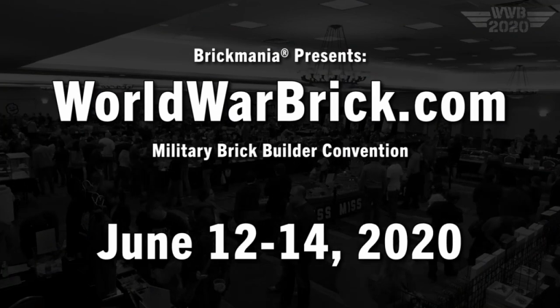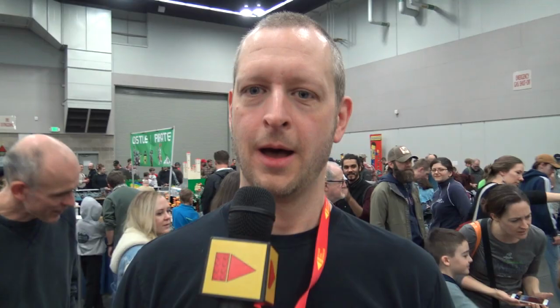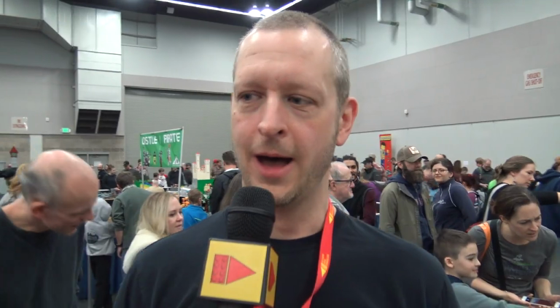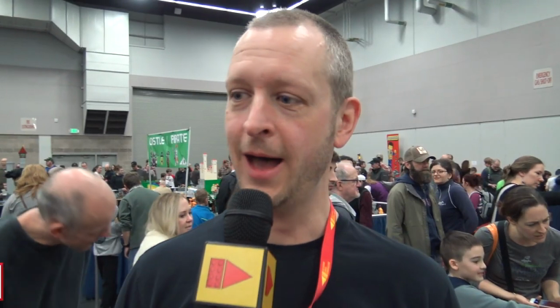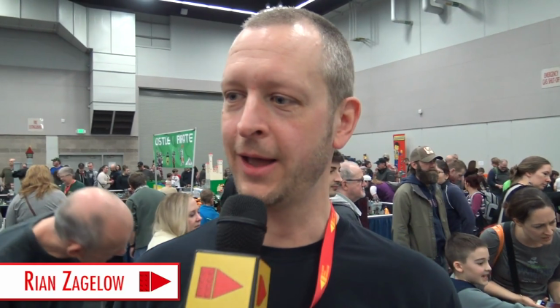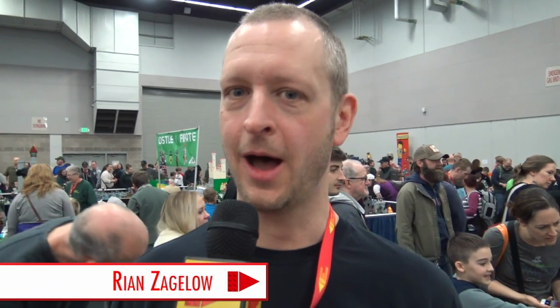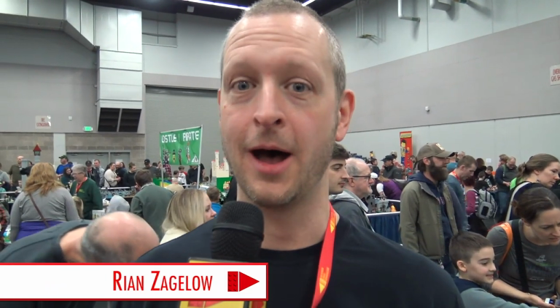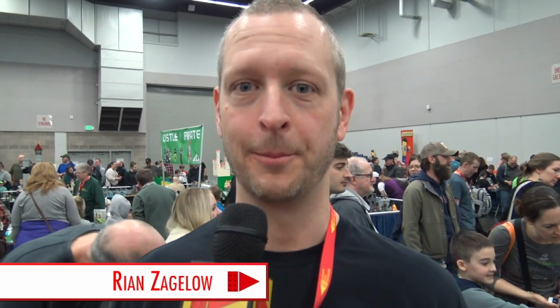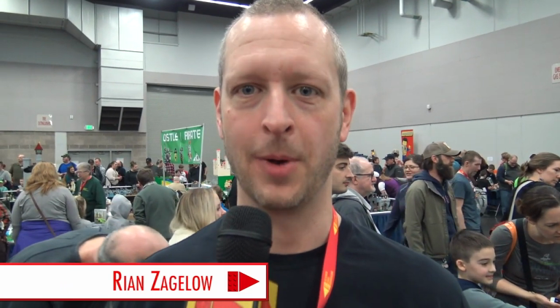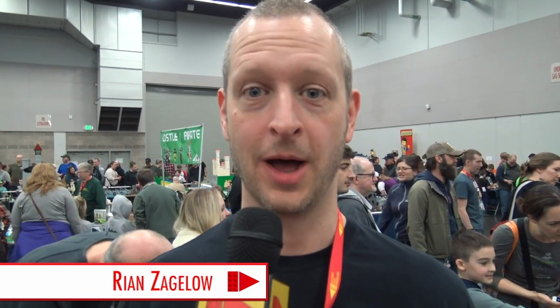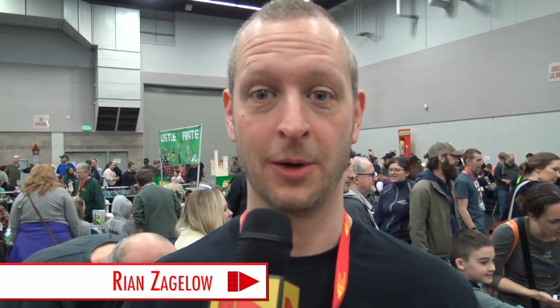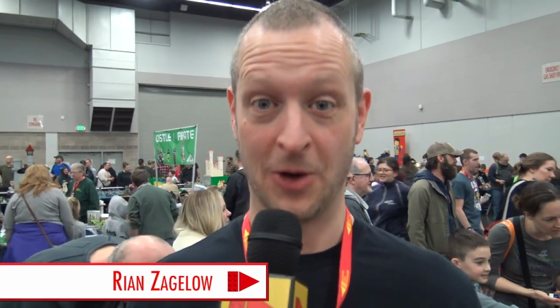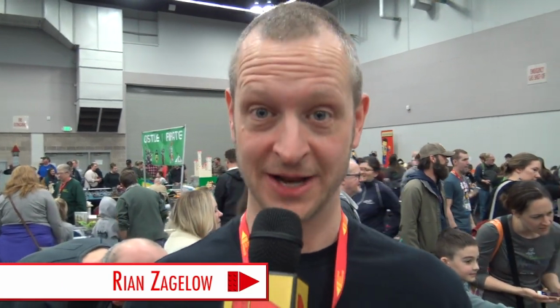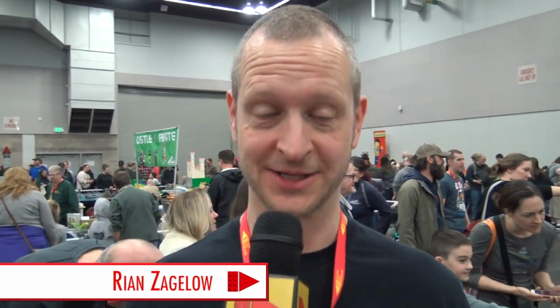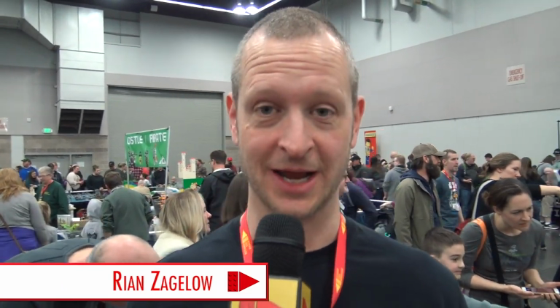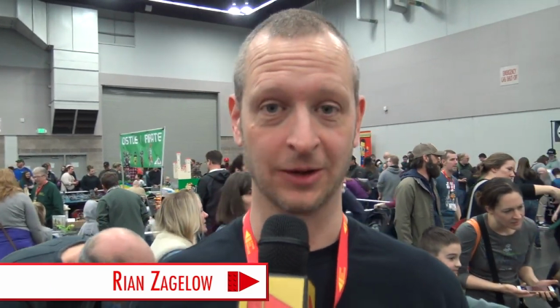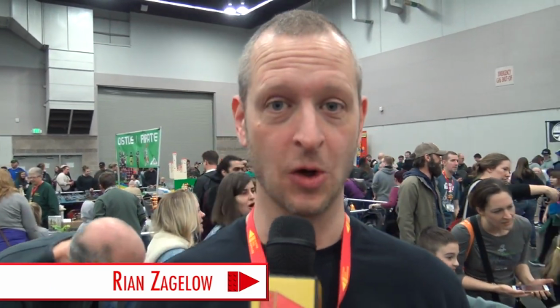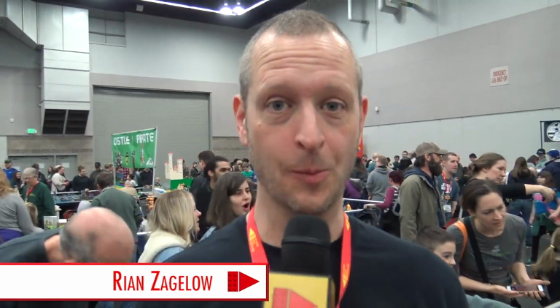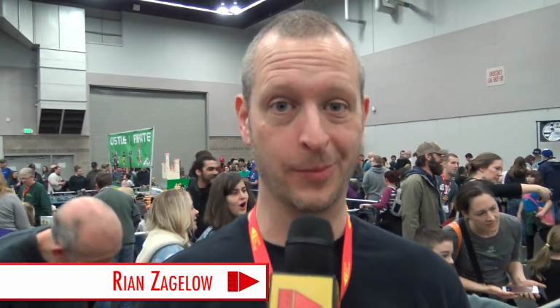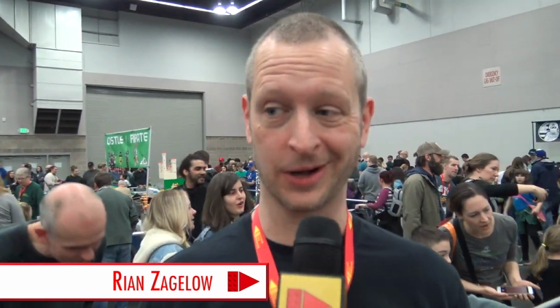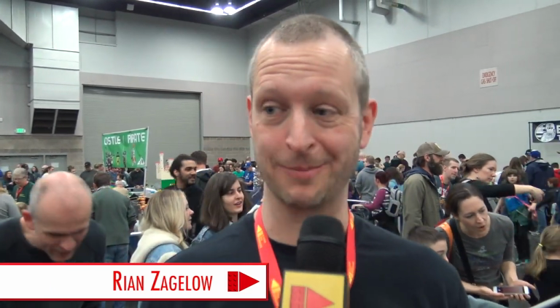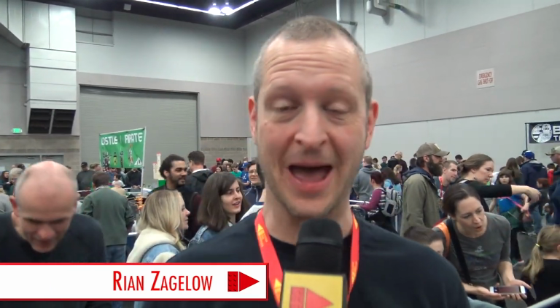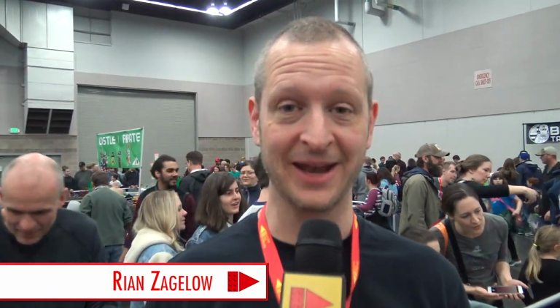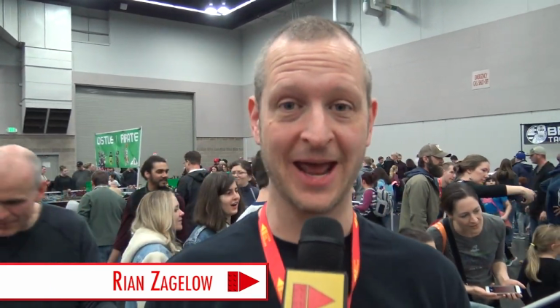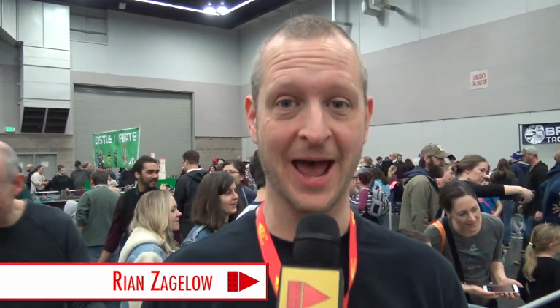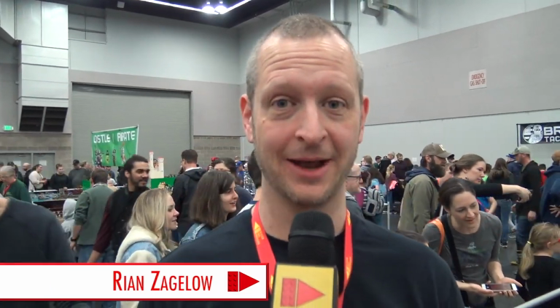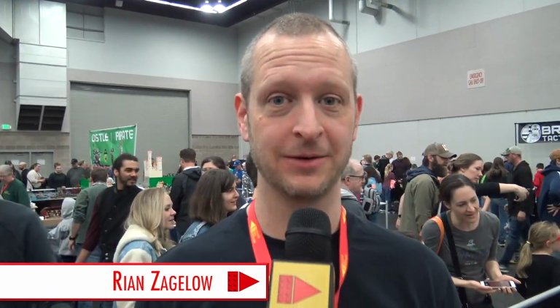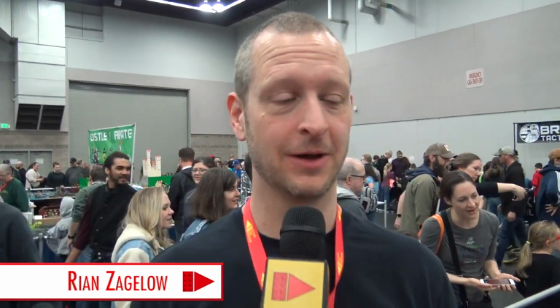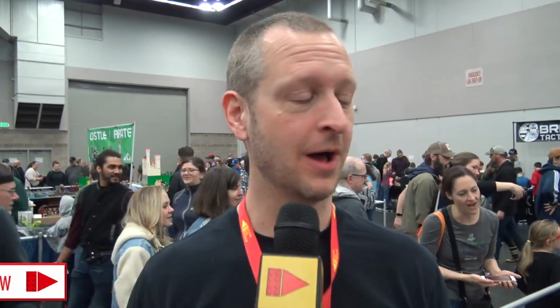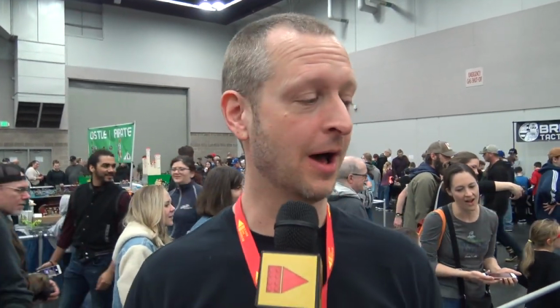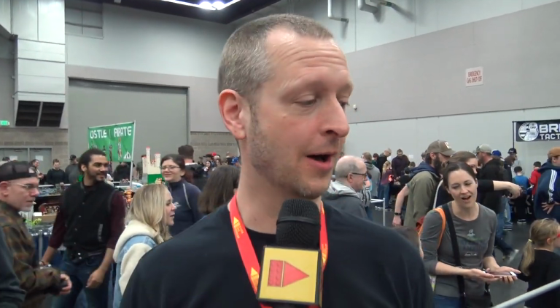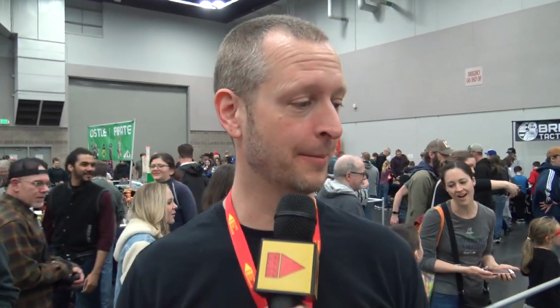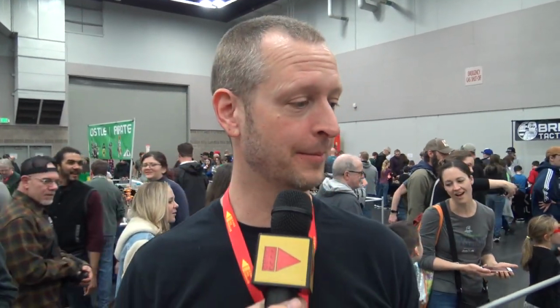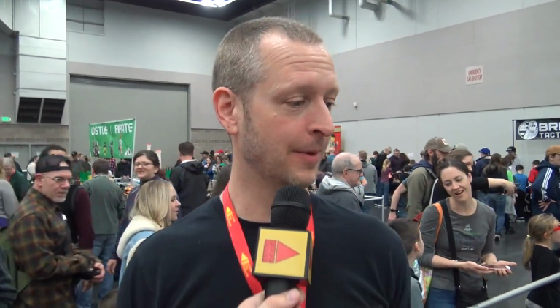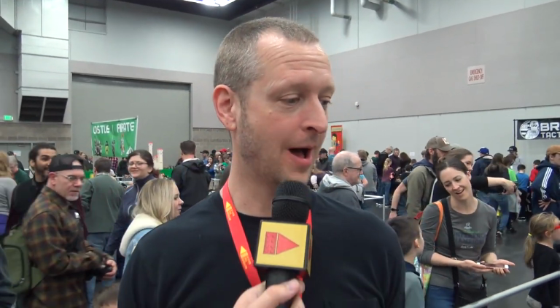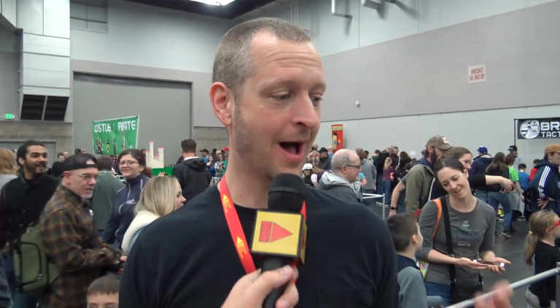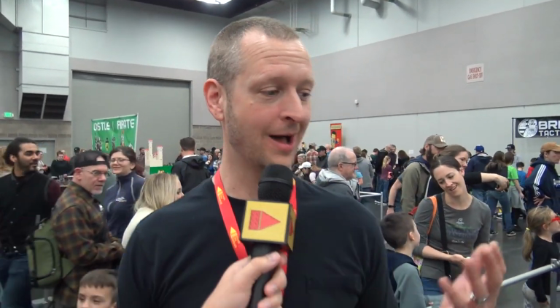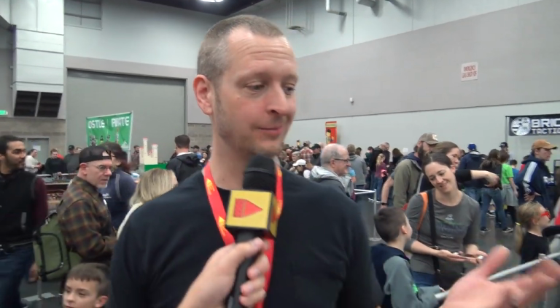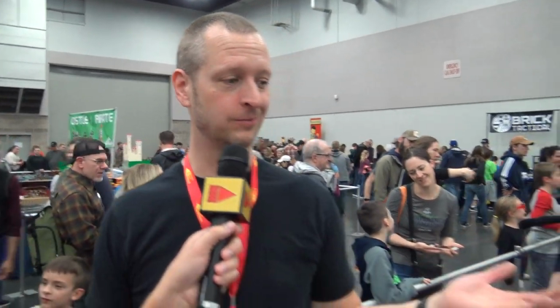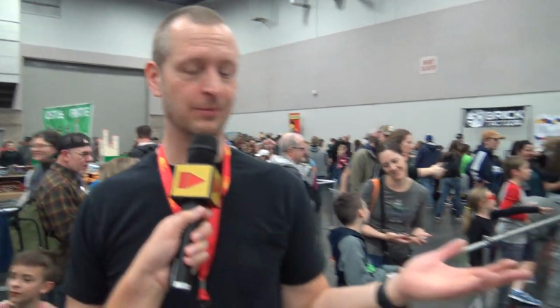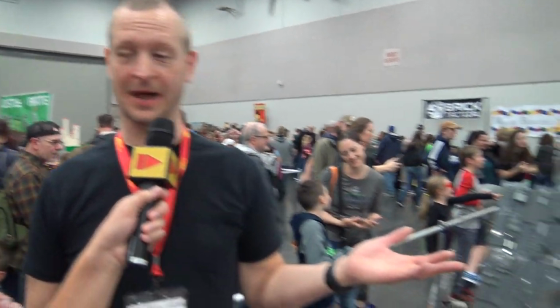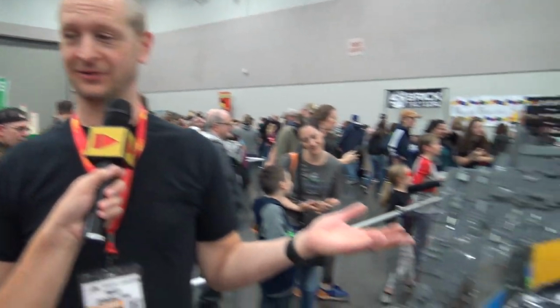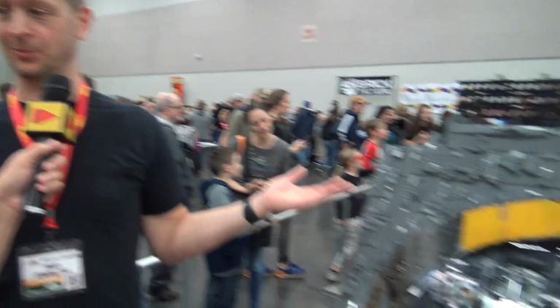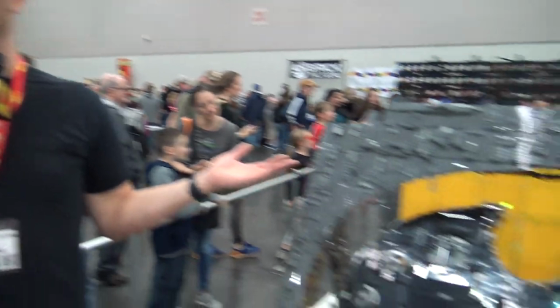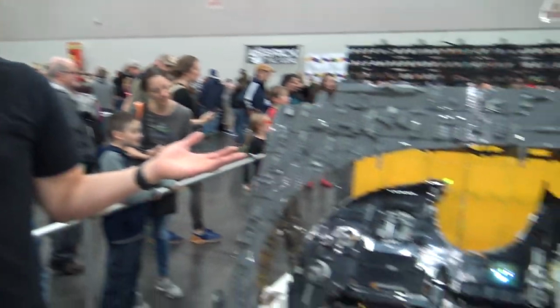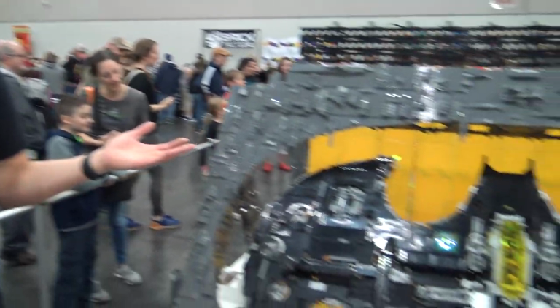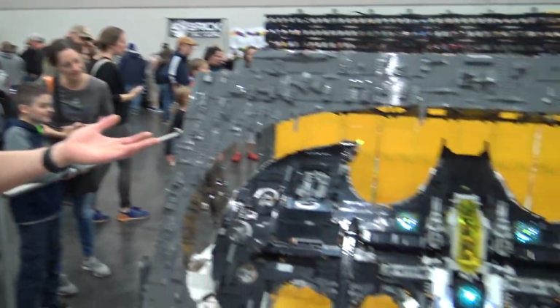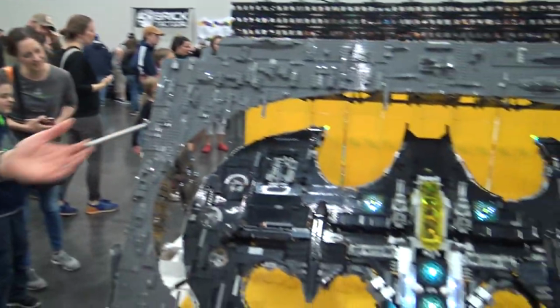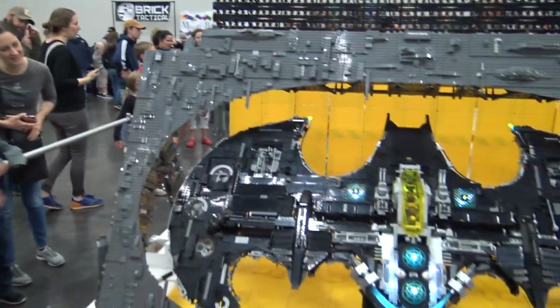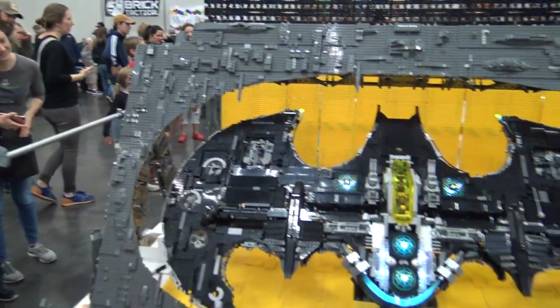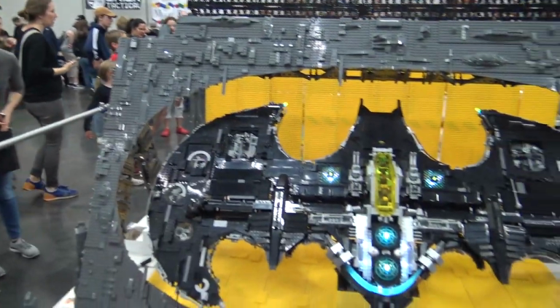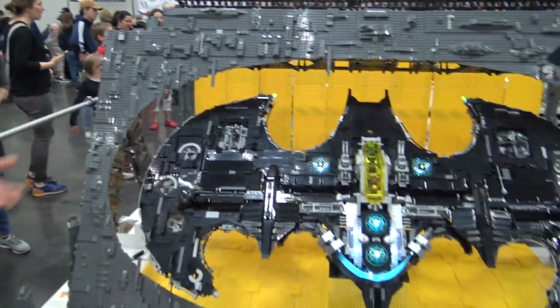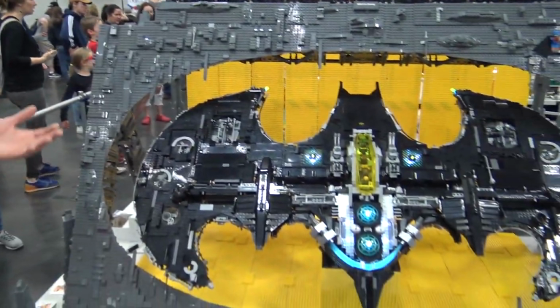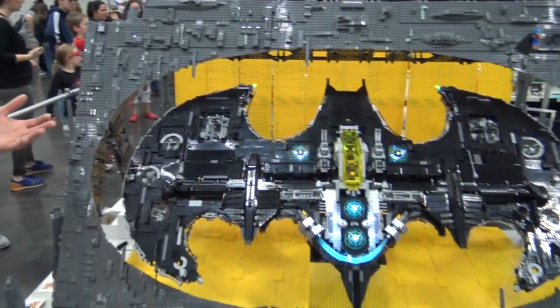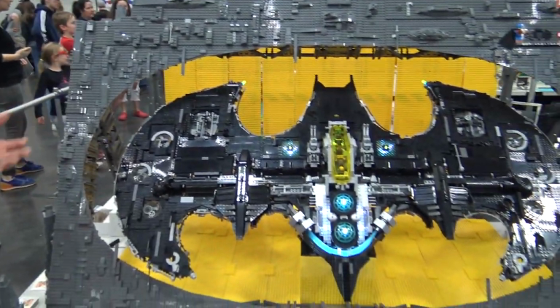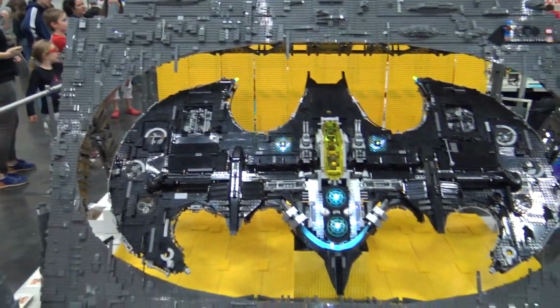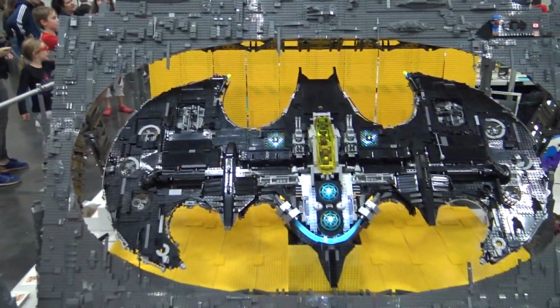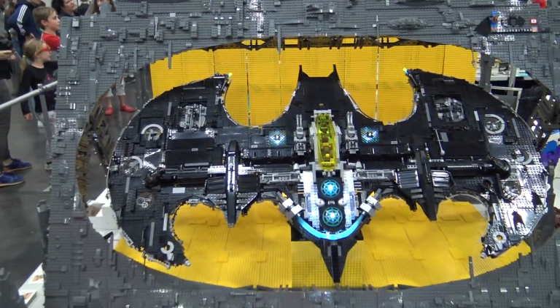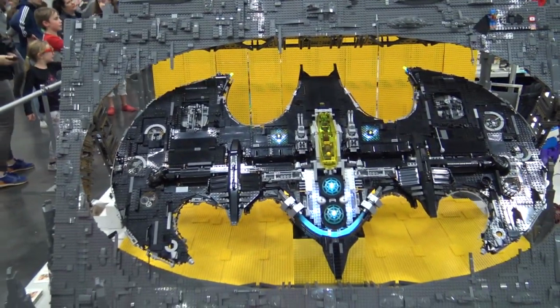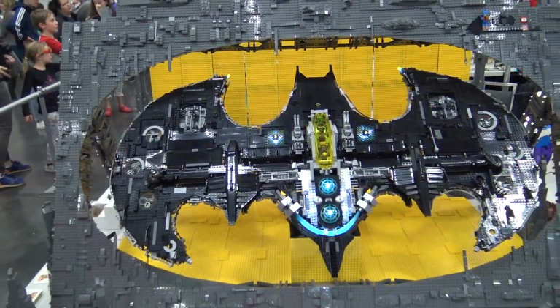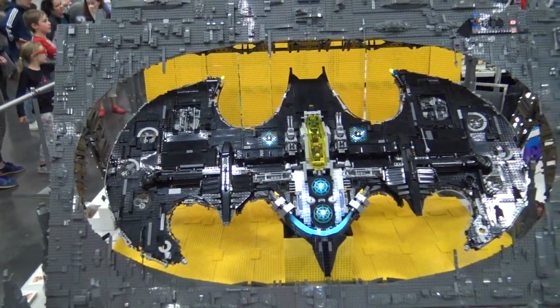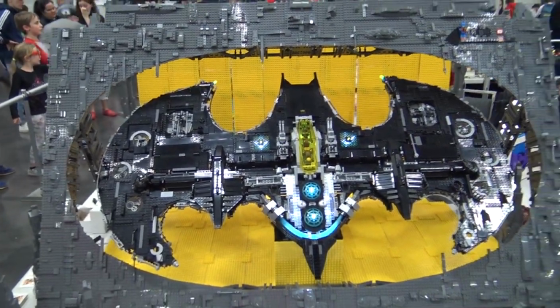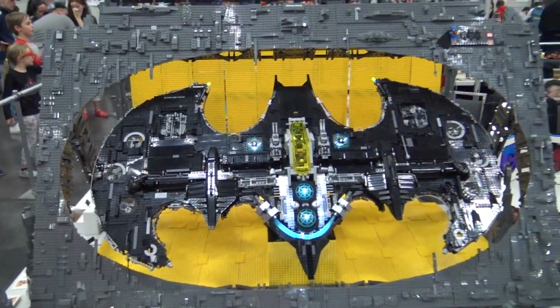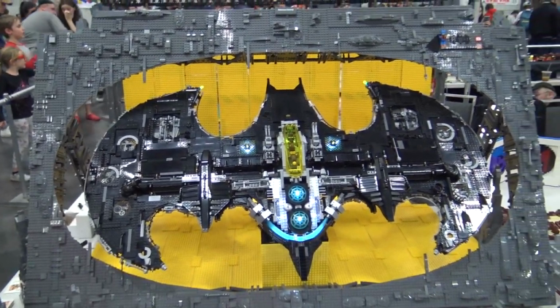Hi, I'm Ryan Zagalow, Brick Bat Dad. I like to build Batman. That's all I build, really.